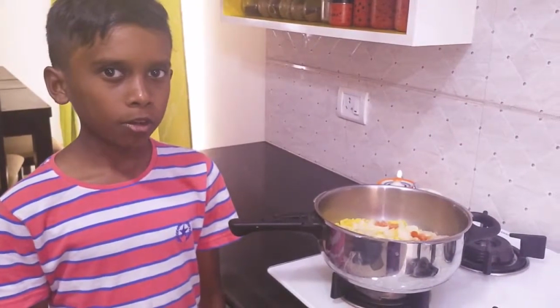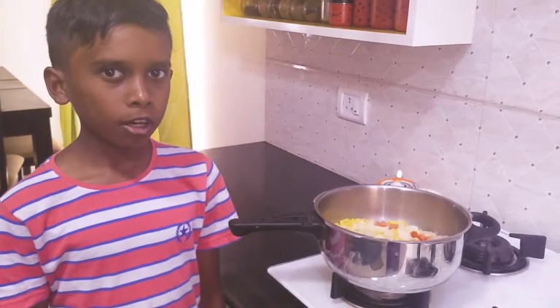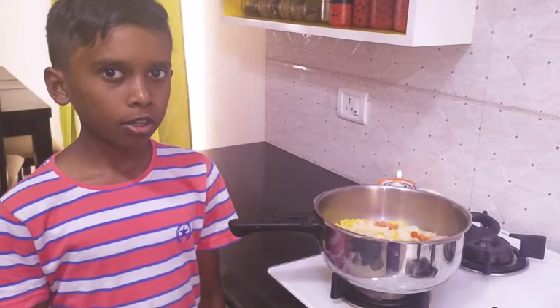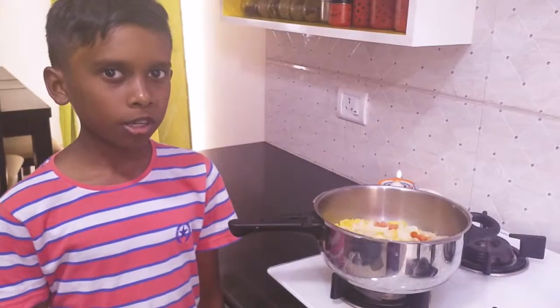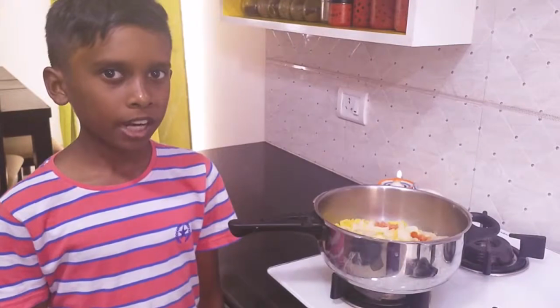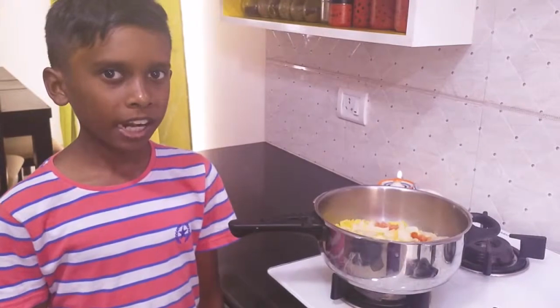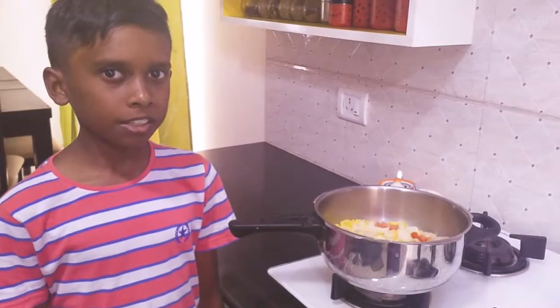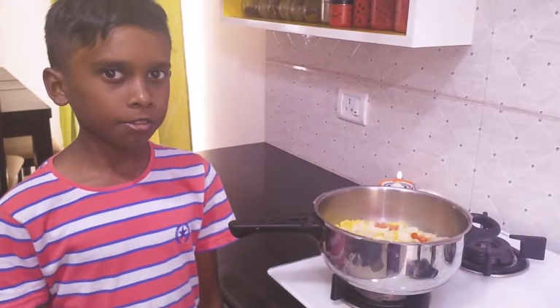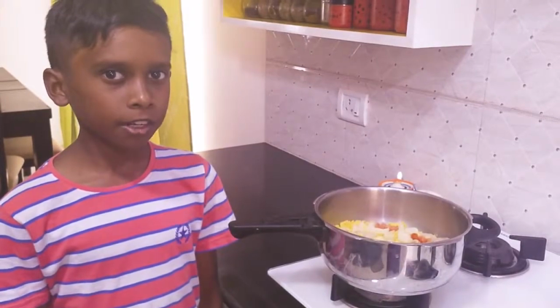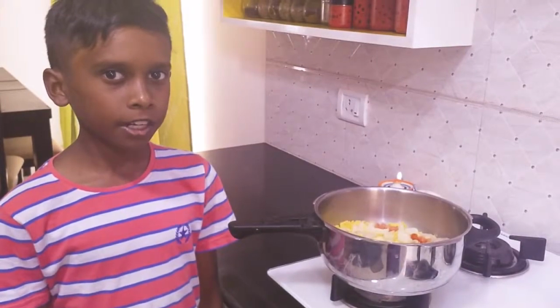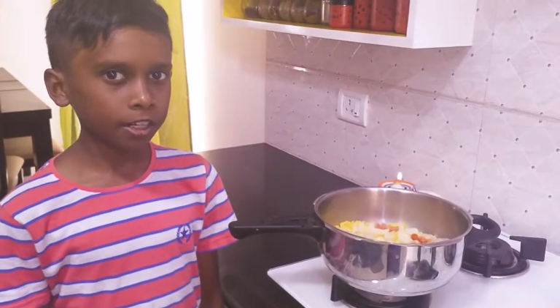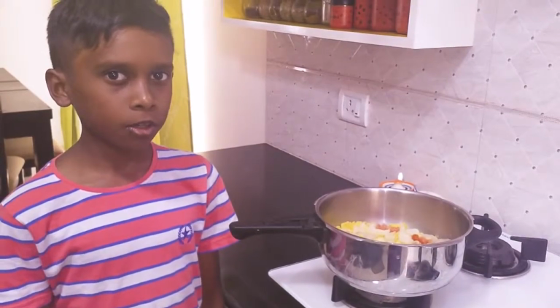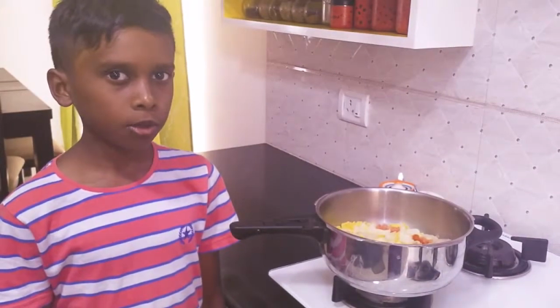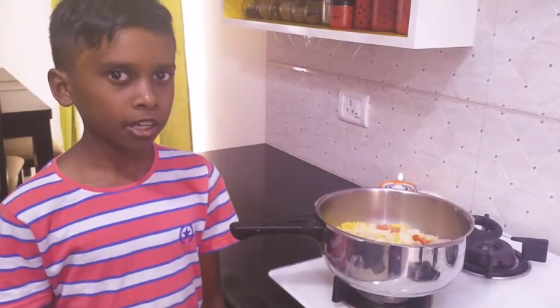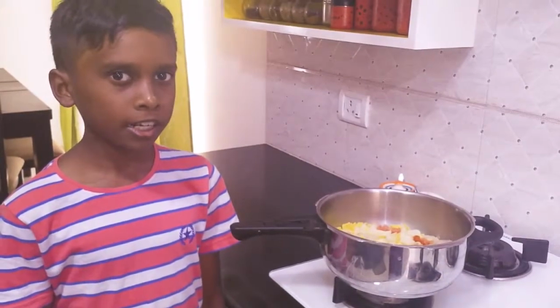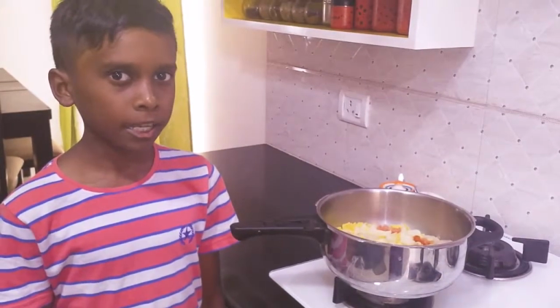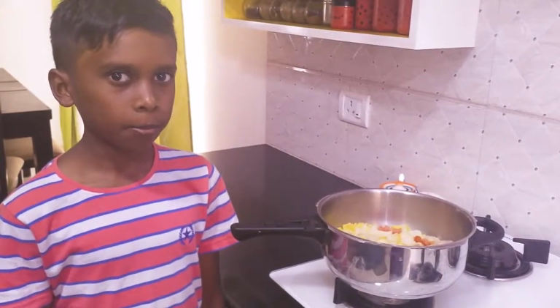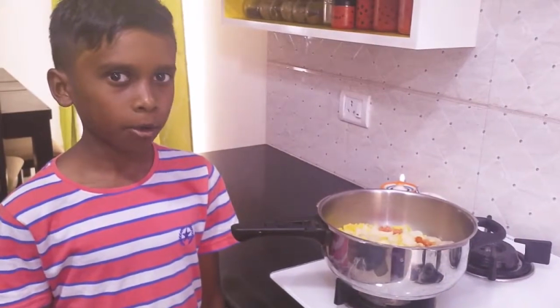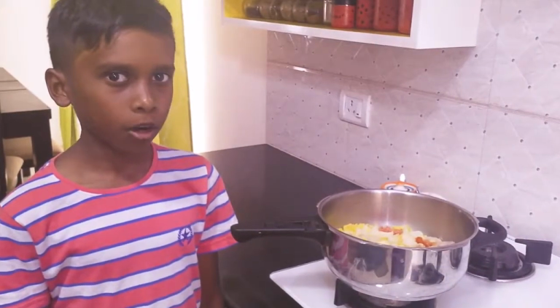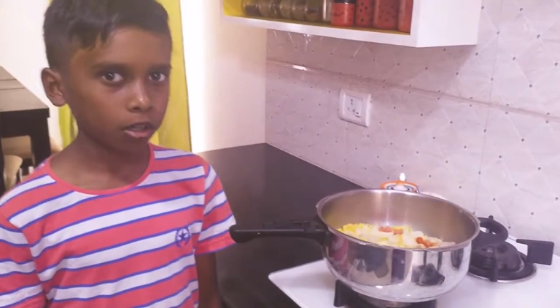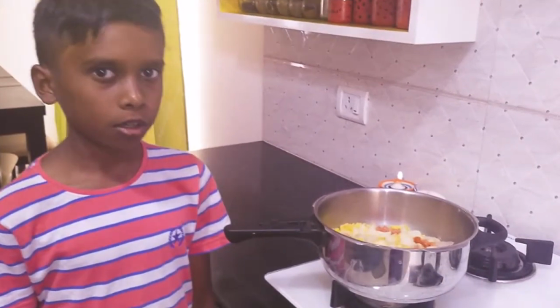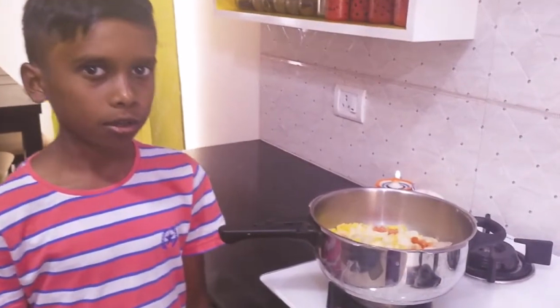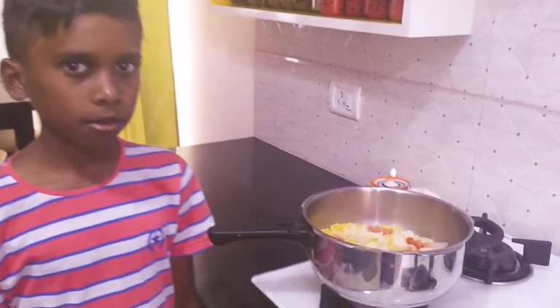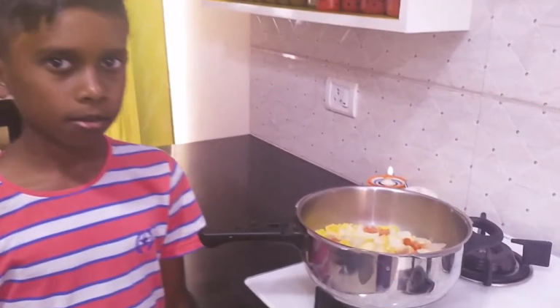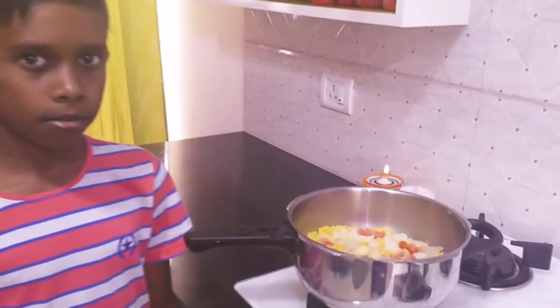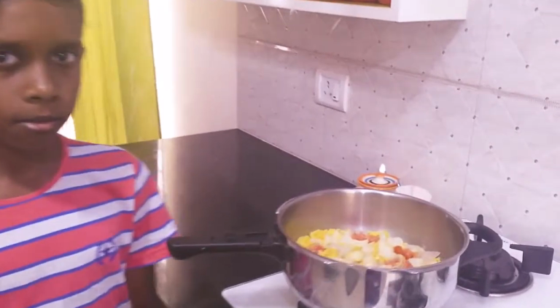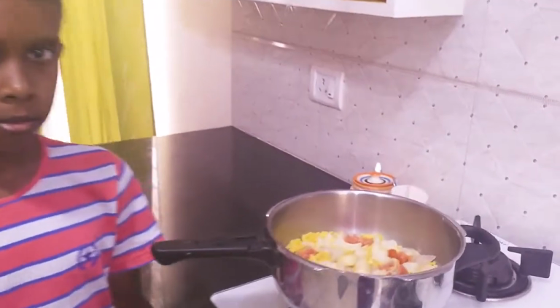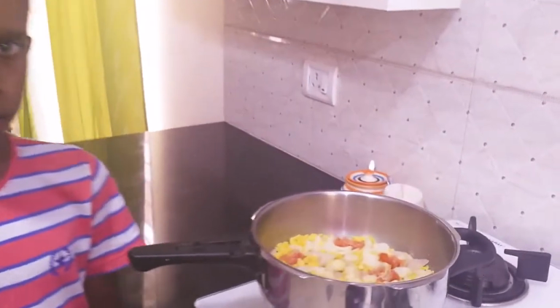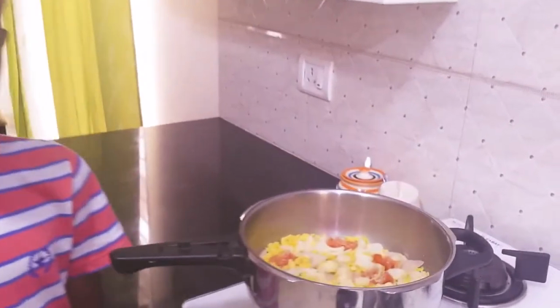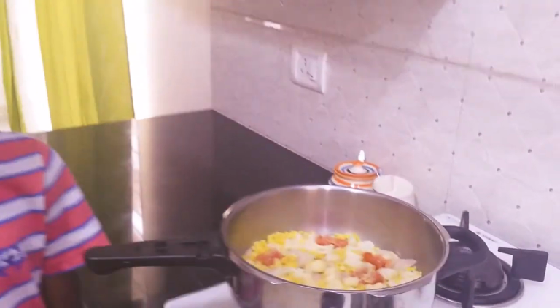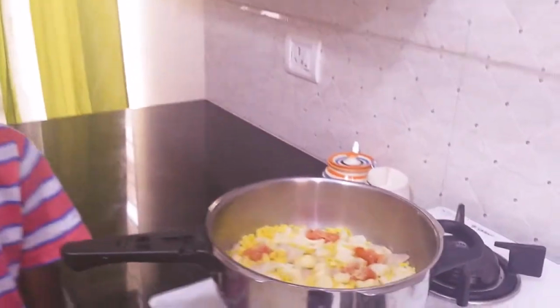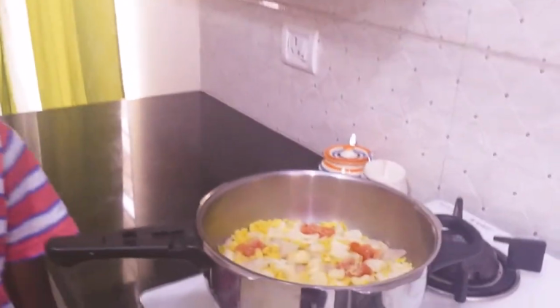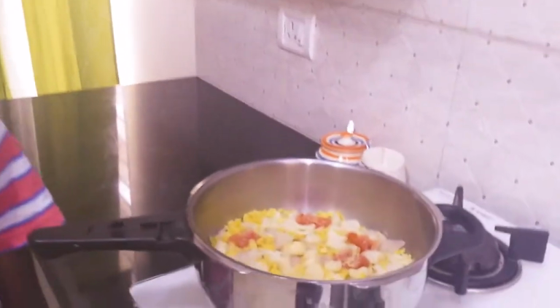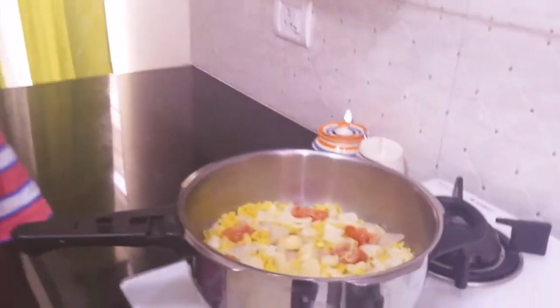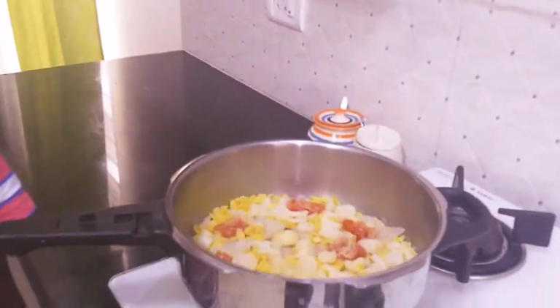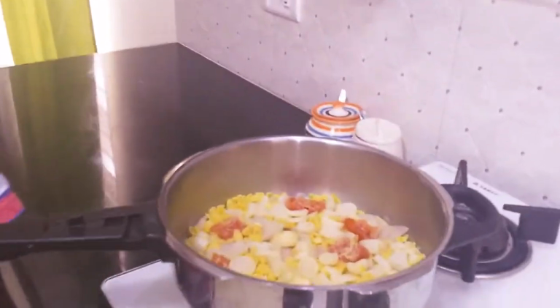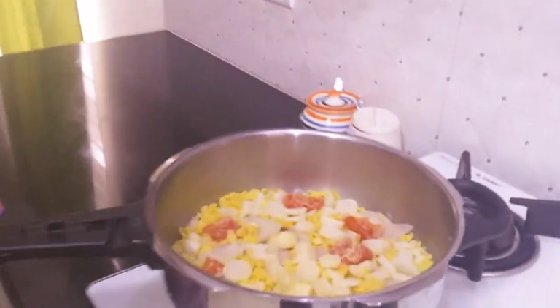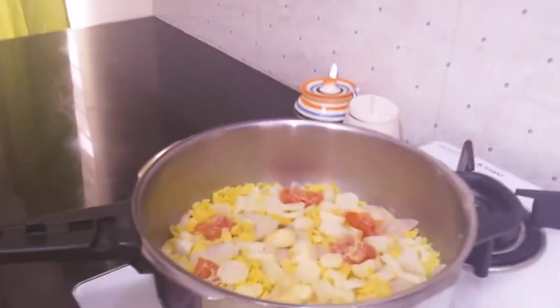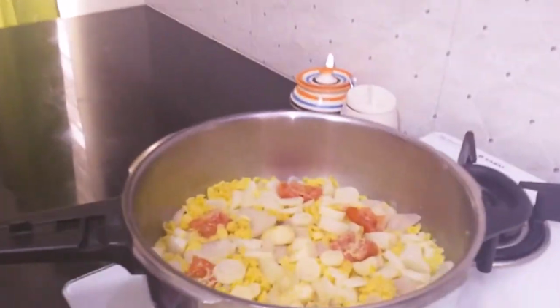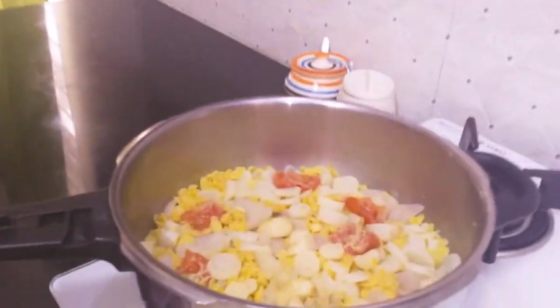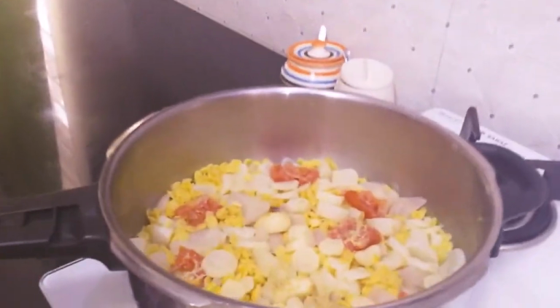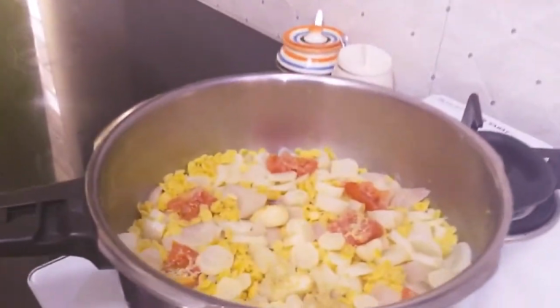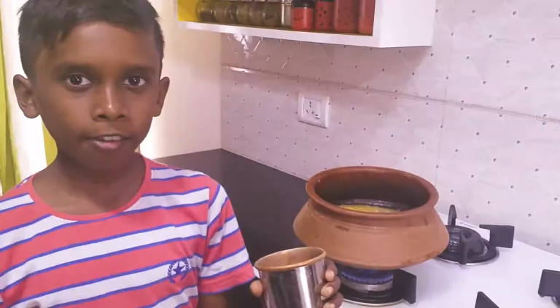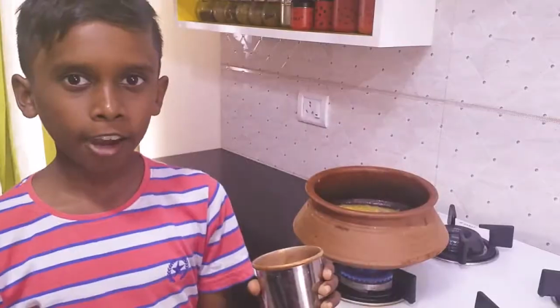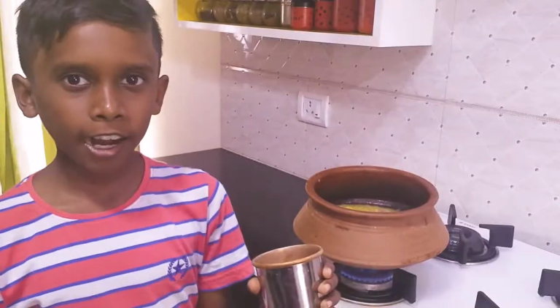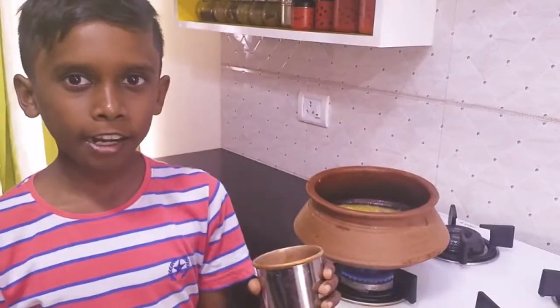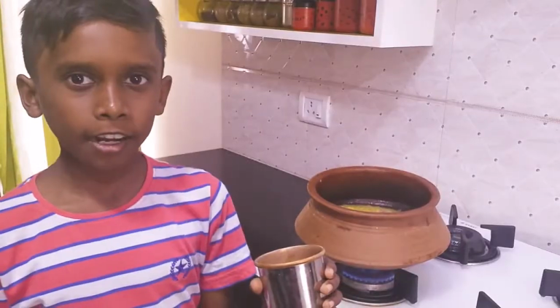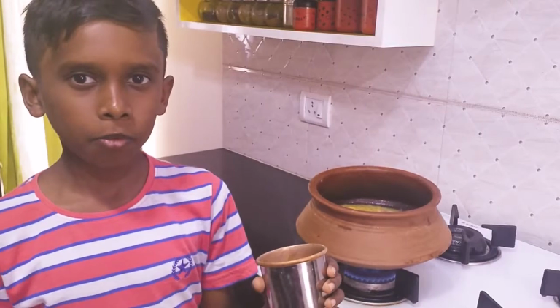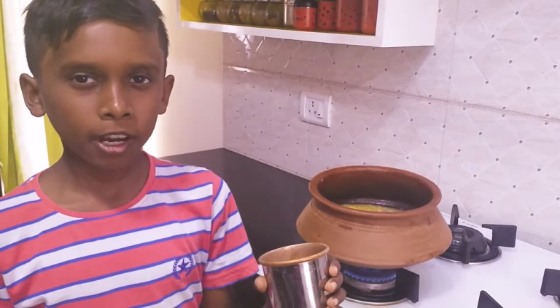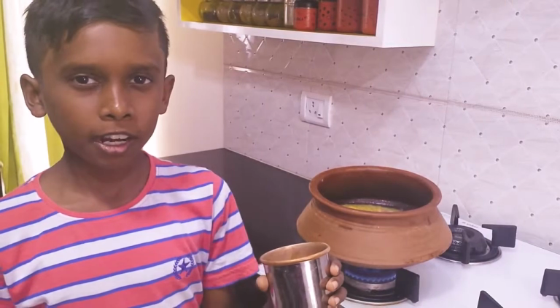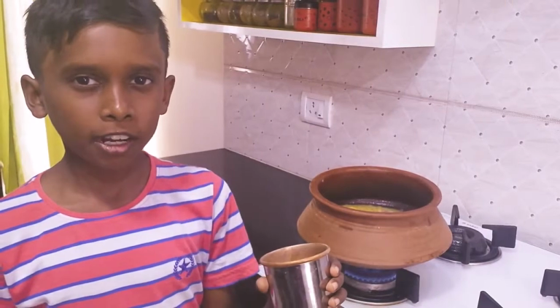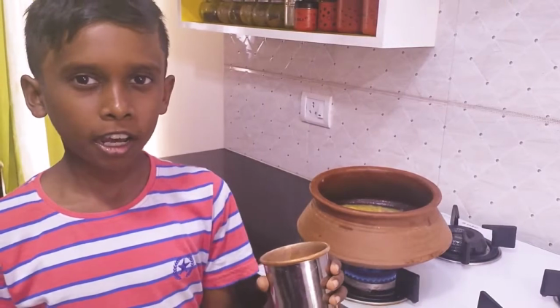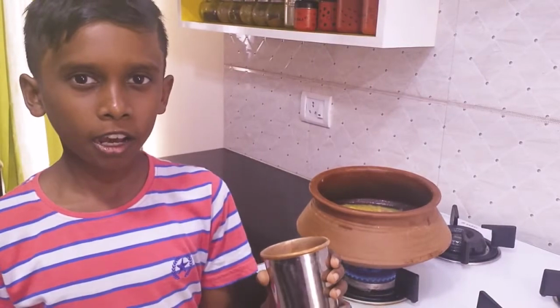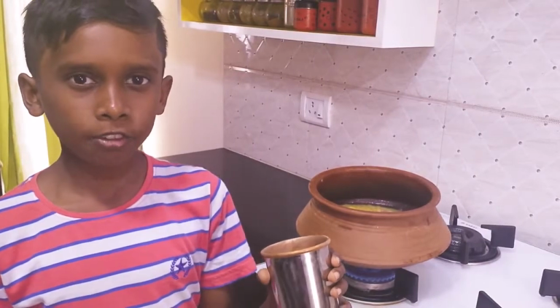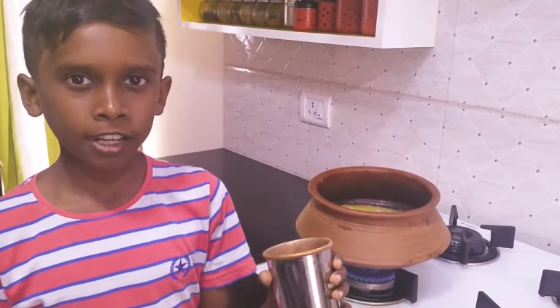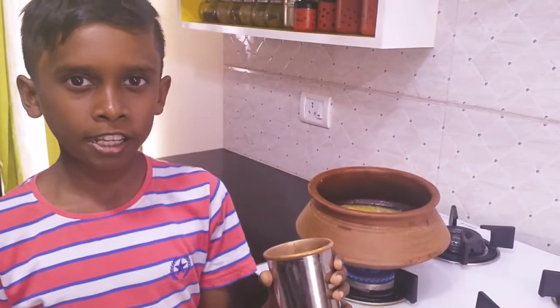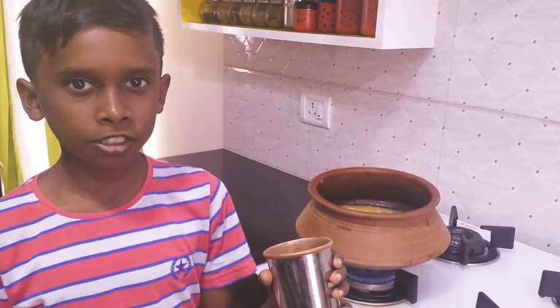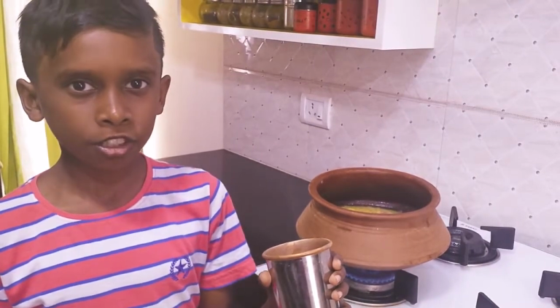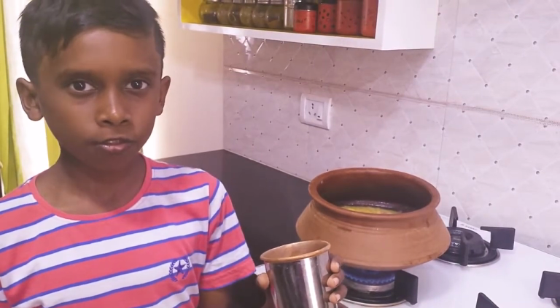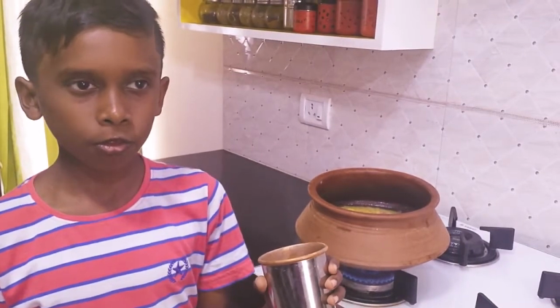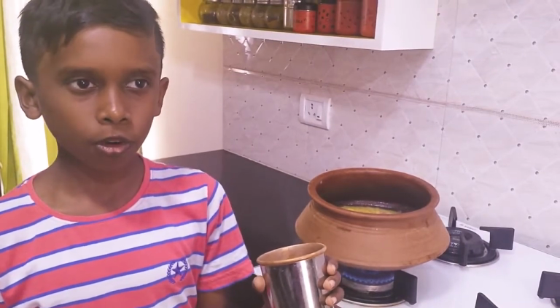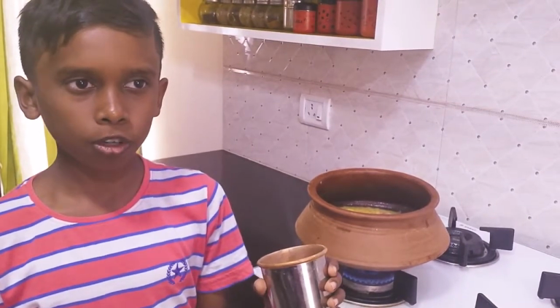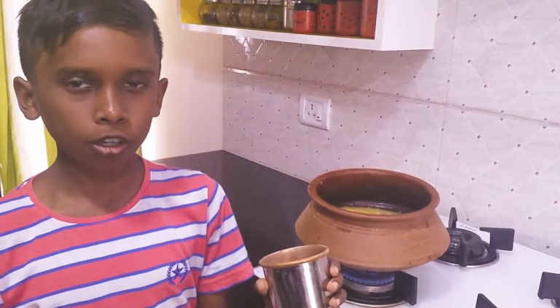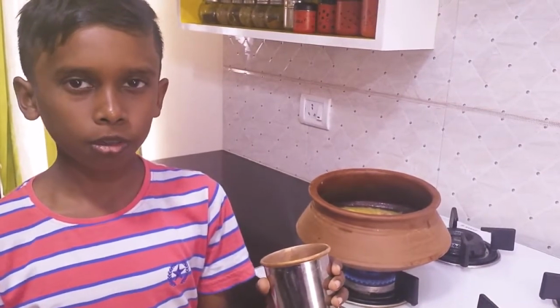I am going to close the lid and cook it for 3 whistles. The ingredients are cooked. I am going to transfer it to a clay pot. I have added 1 and a half glass of water.